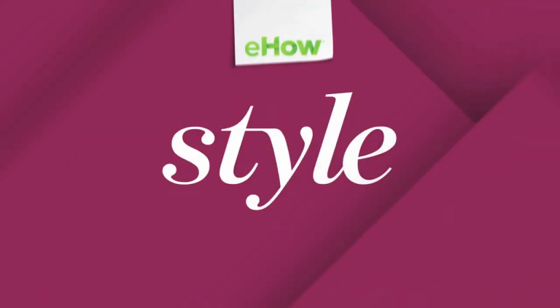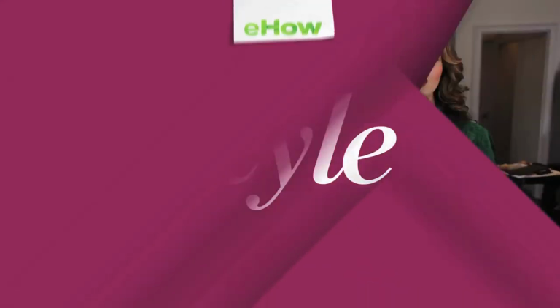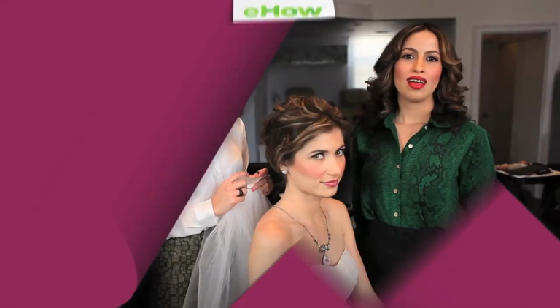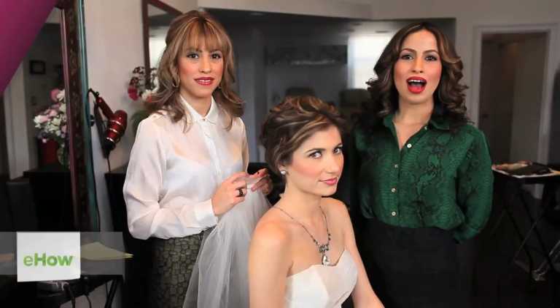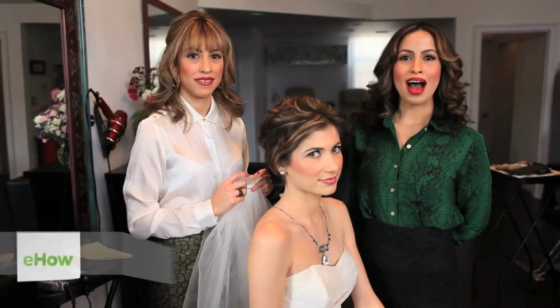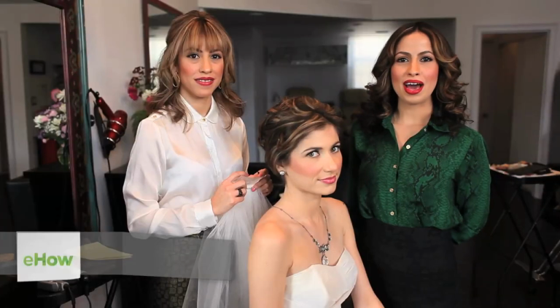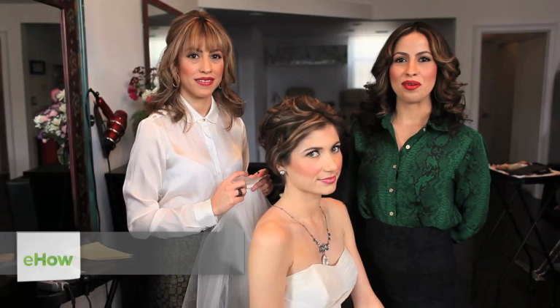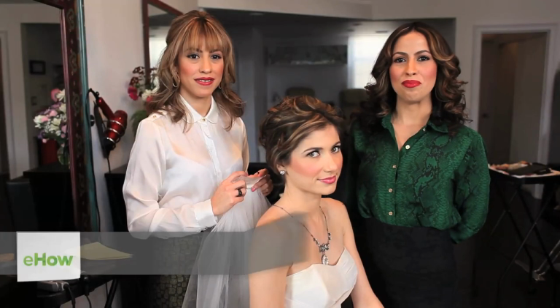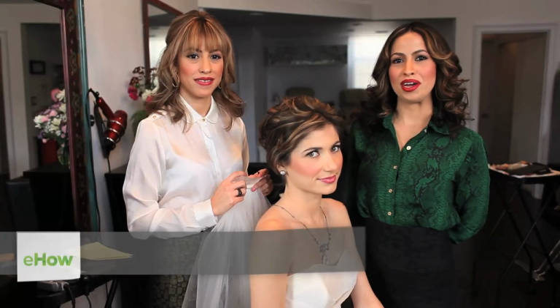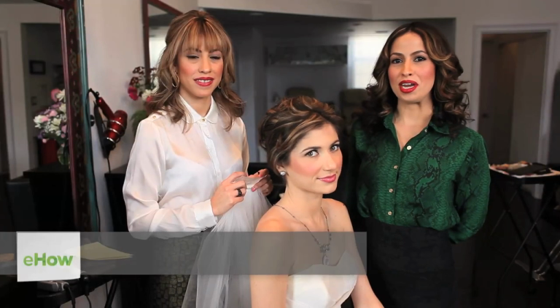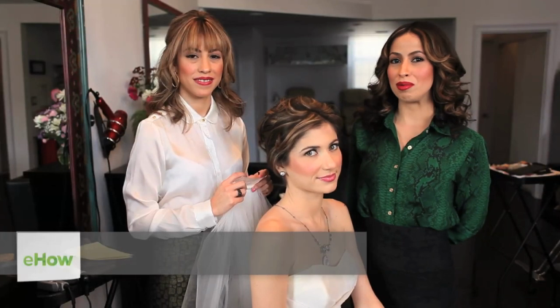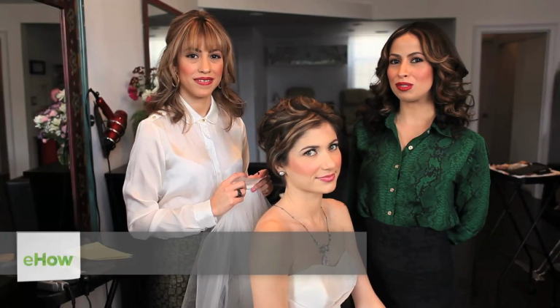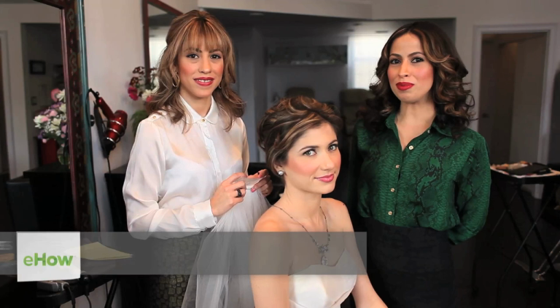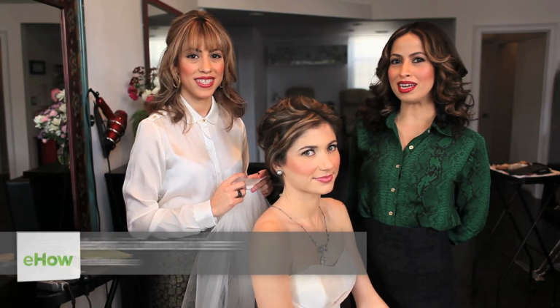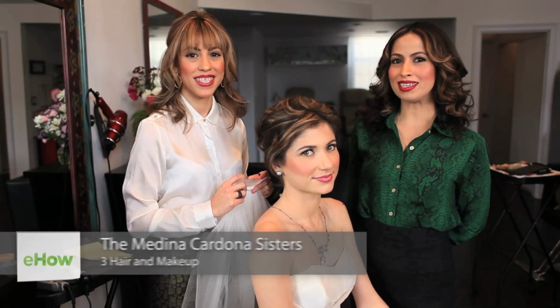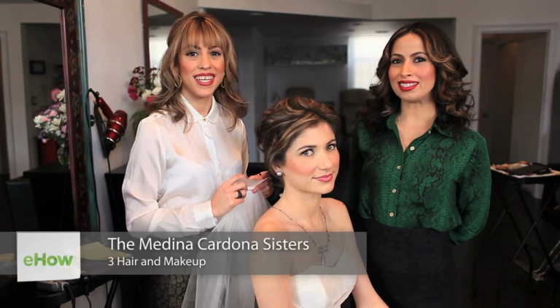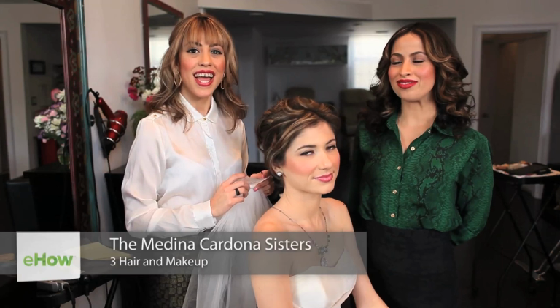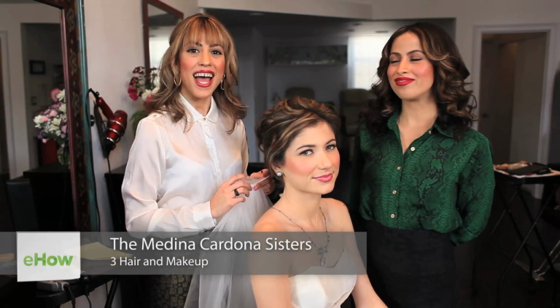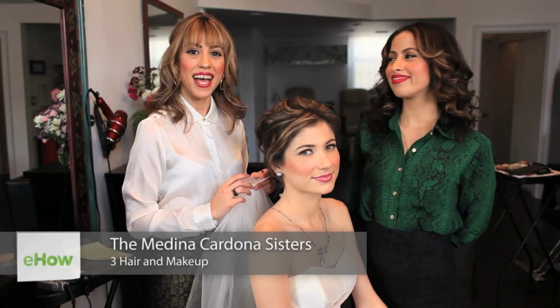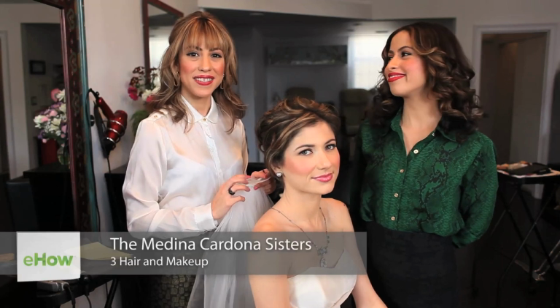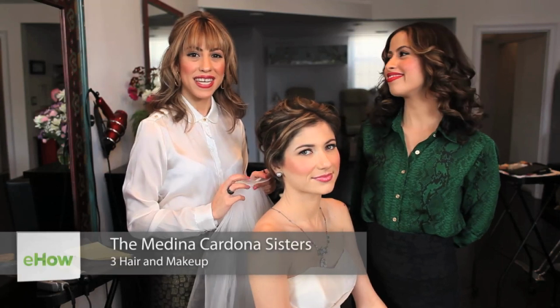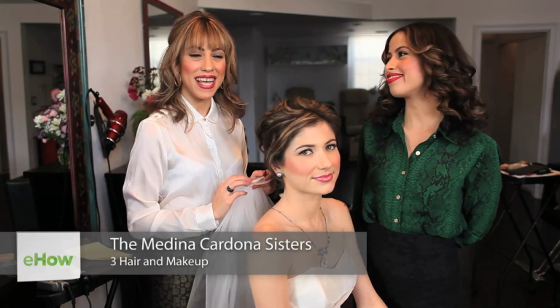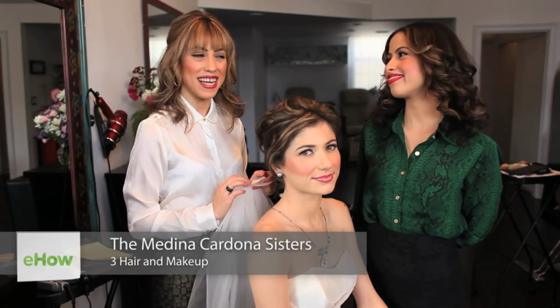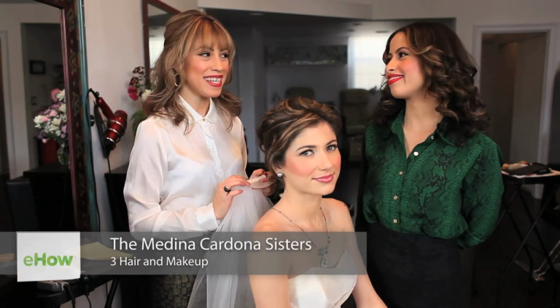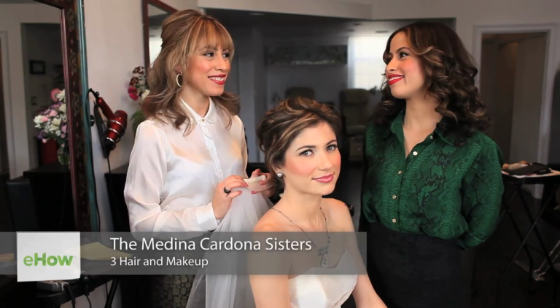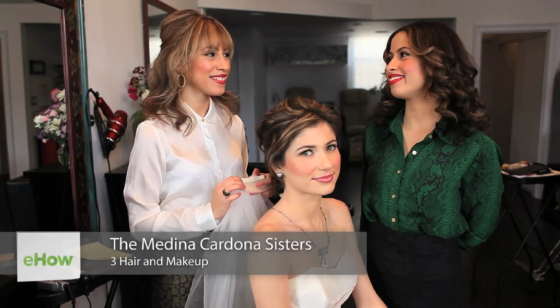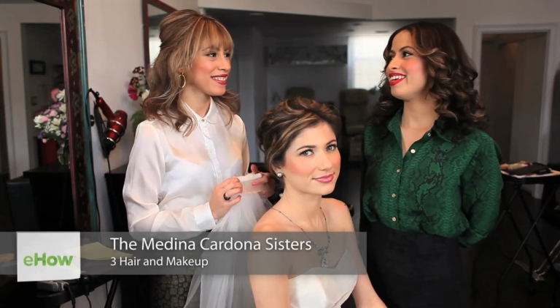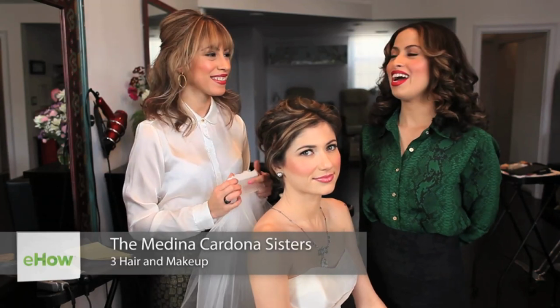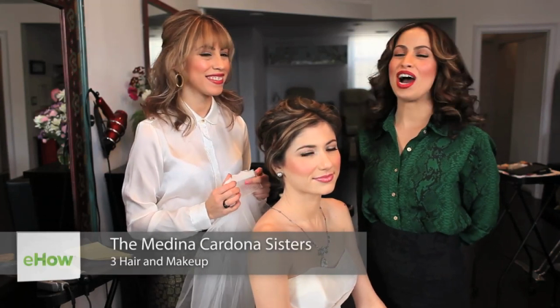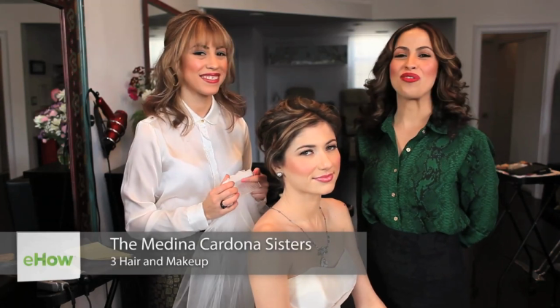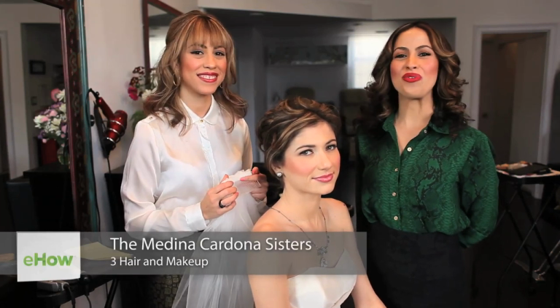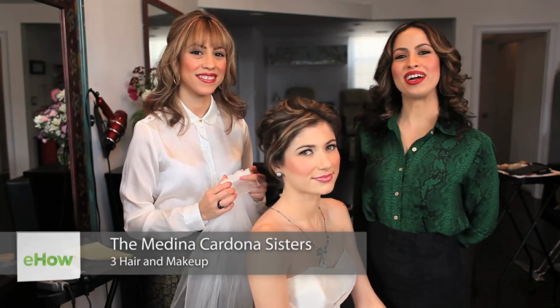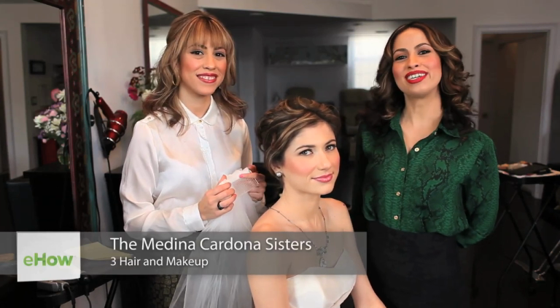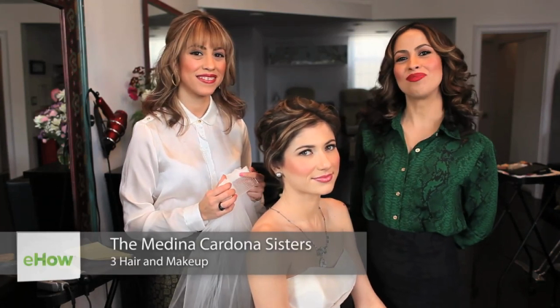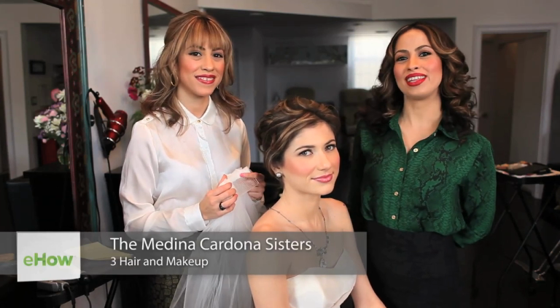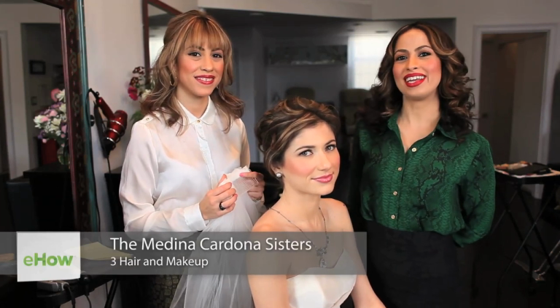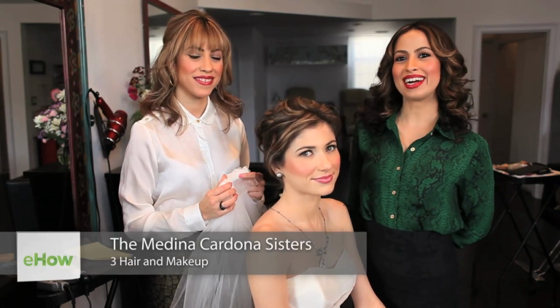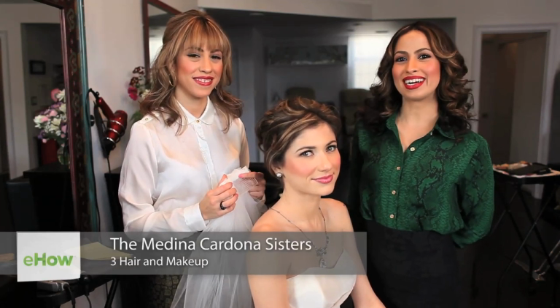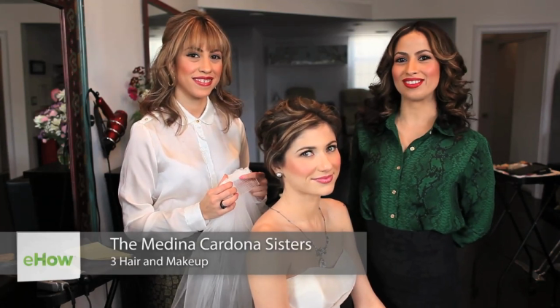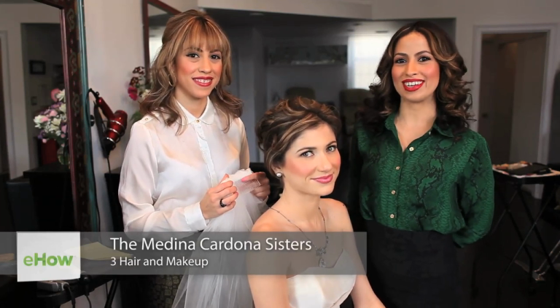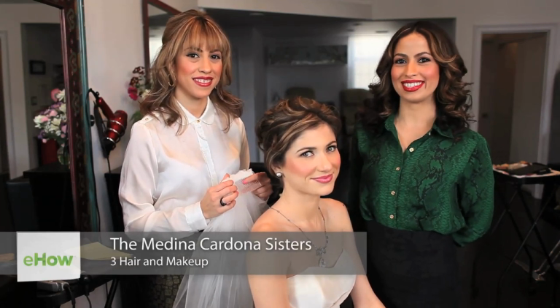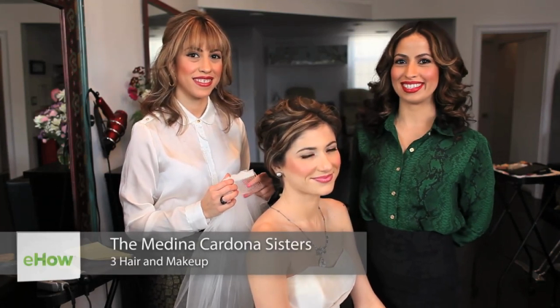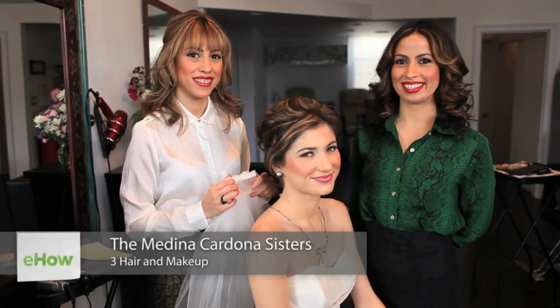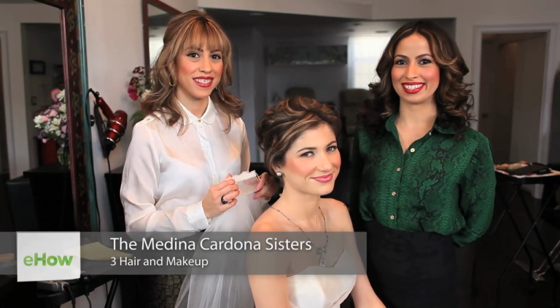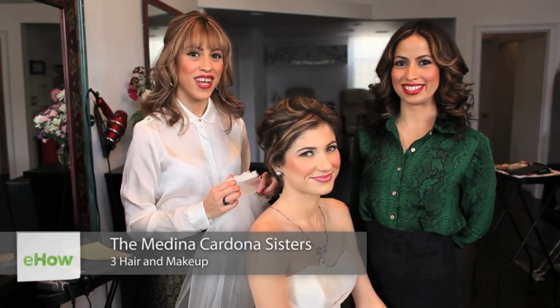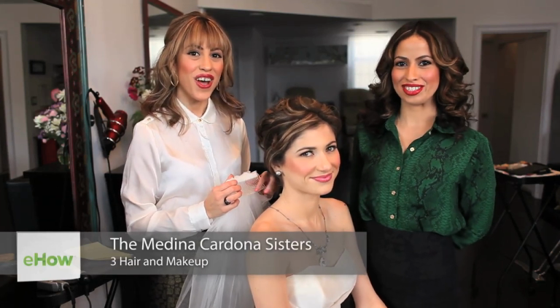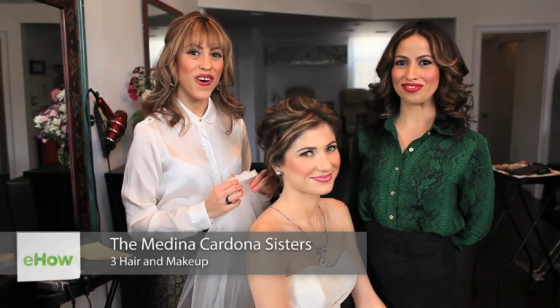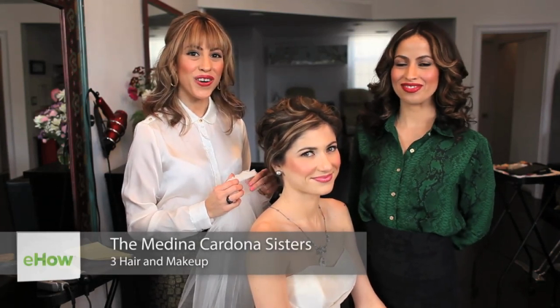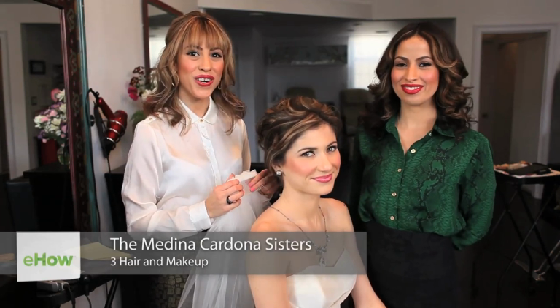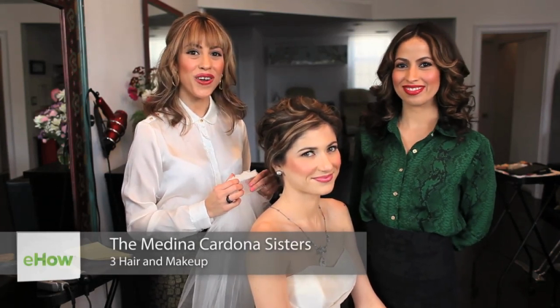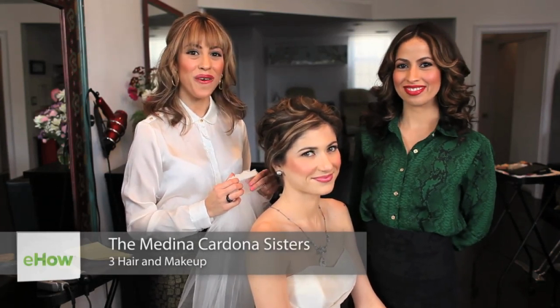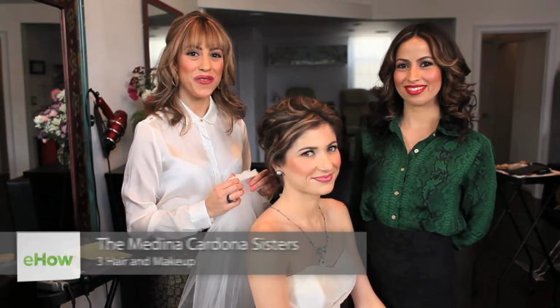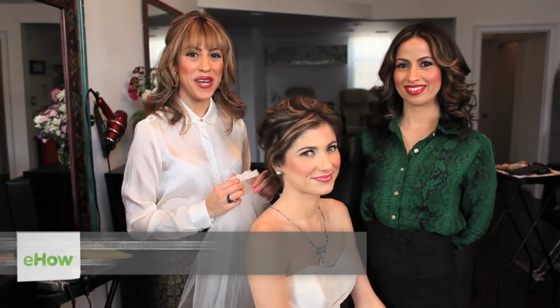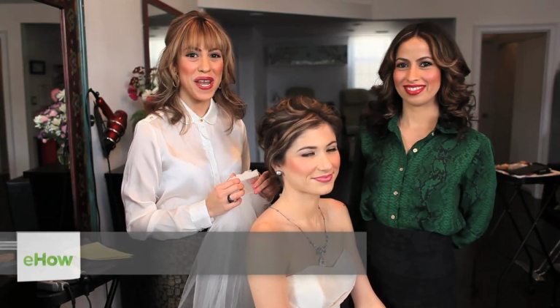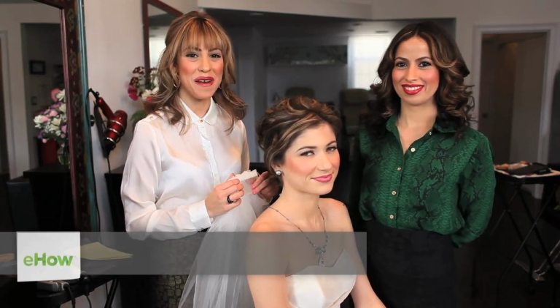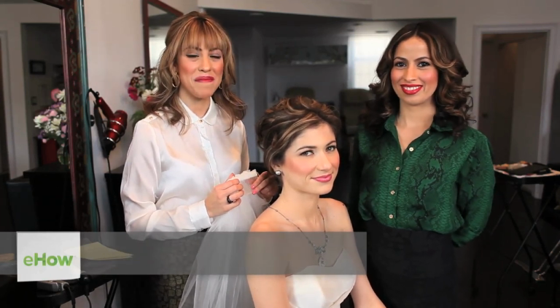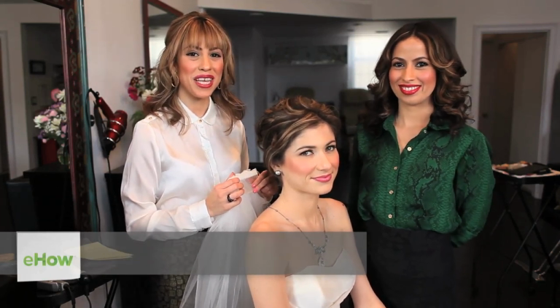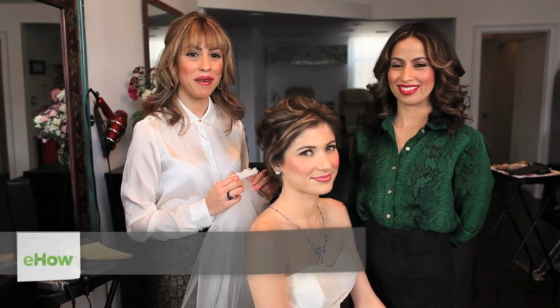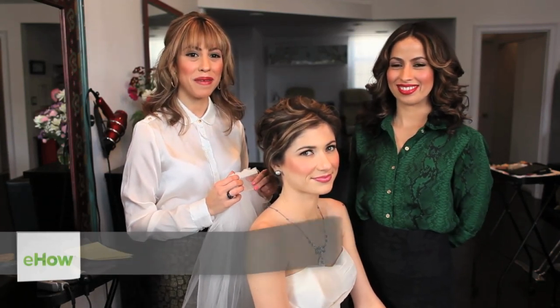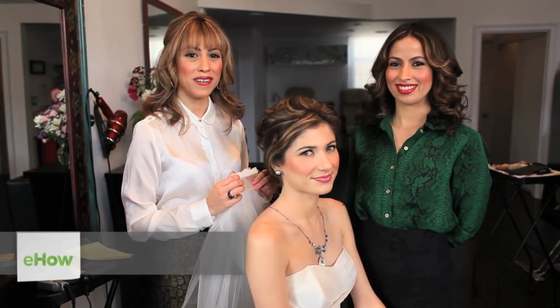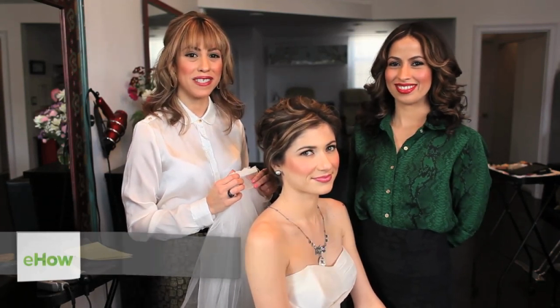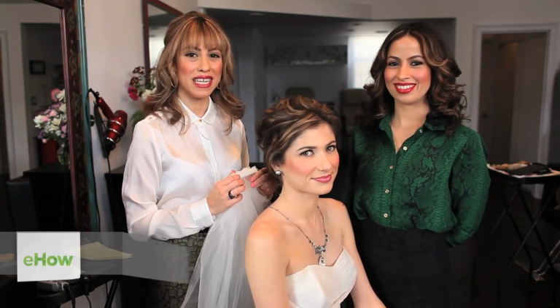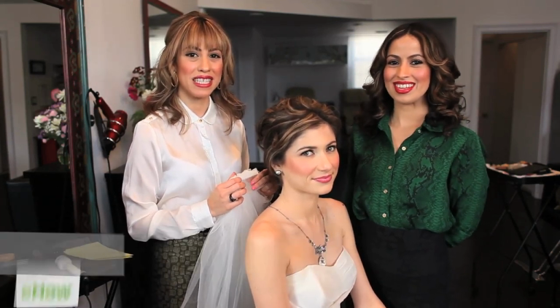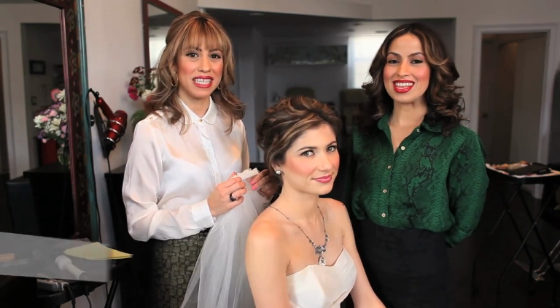Hi, my name is Melis, and Diana, and we are the Medina Cardona sisters, owners of Treat Hair and Makeup in Los Angeles.